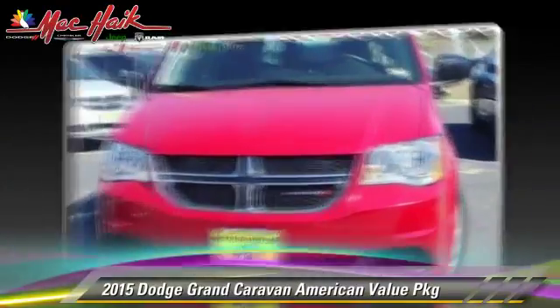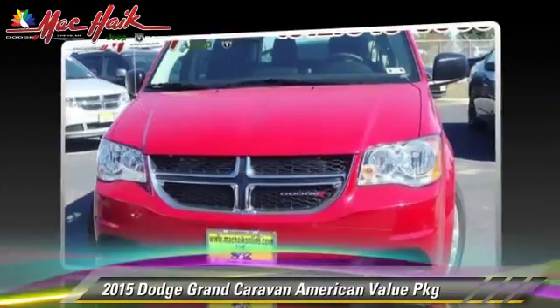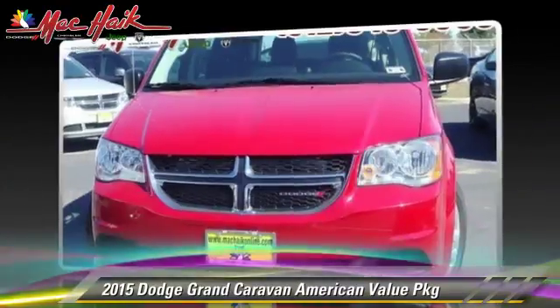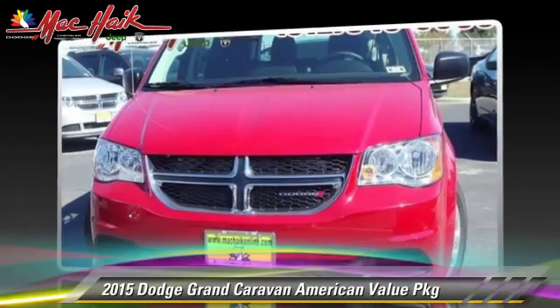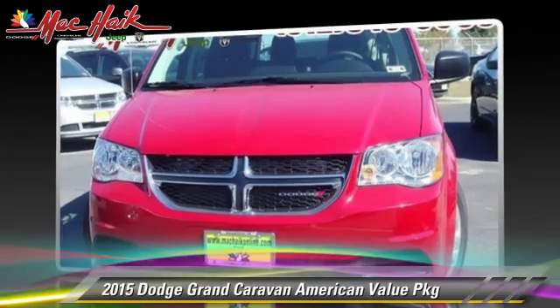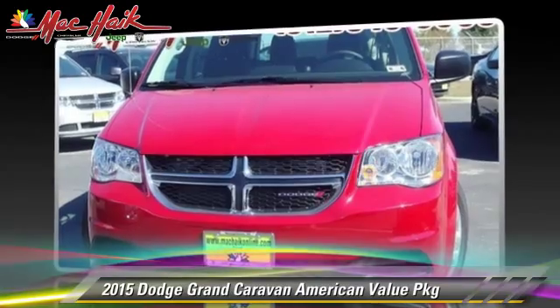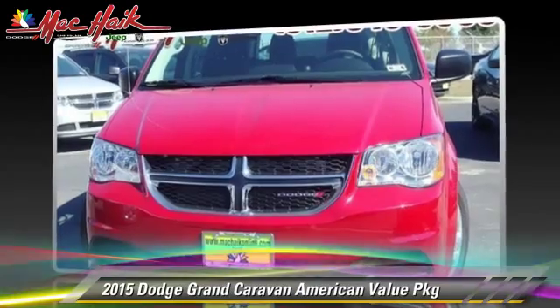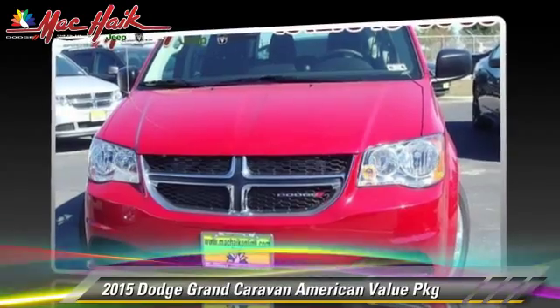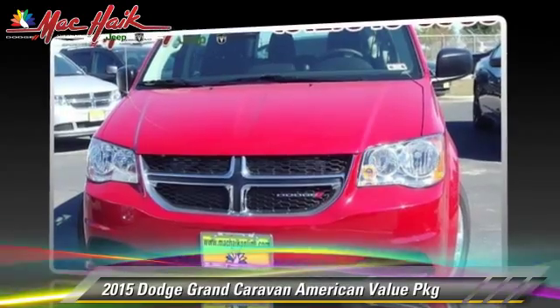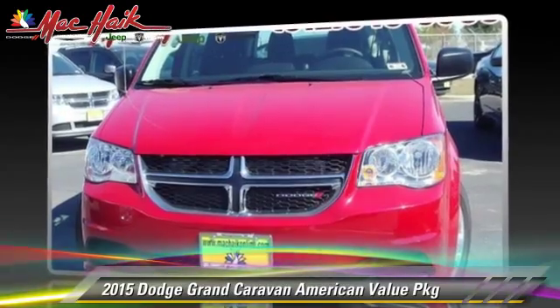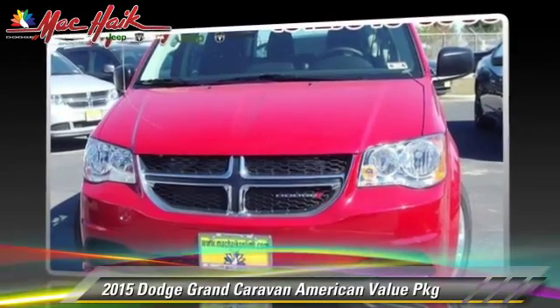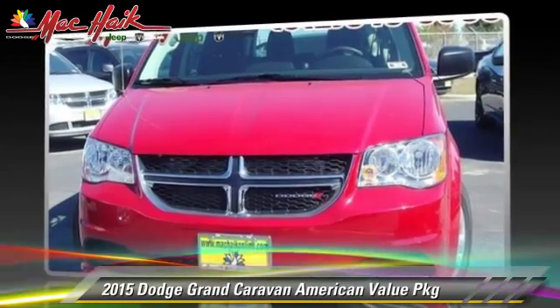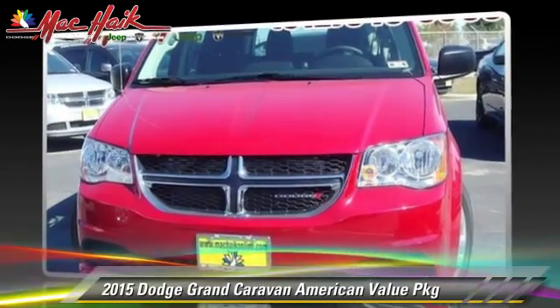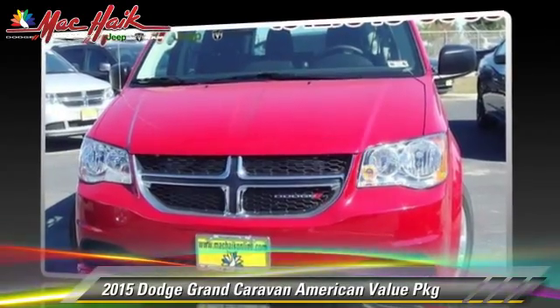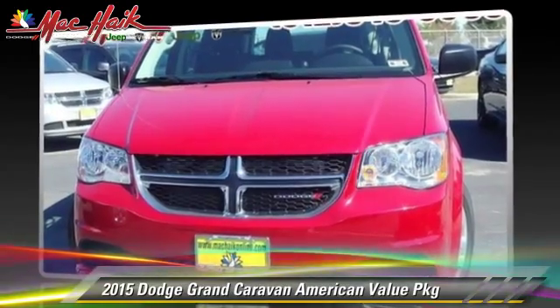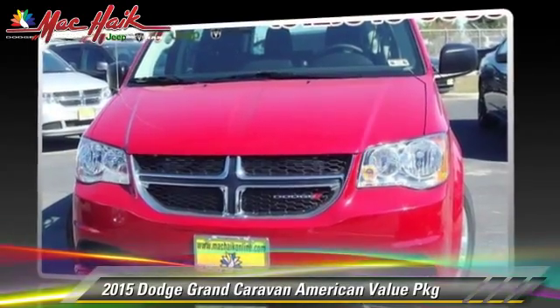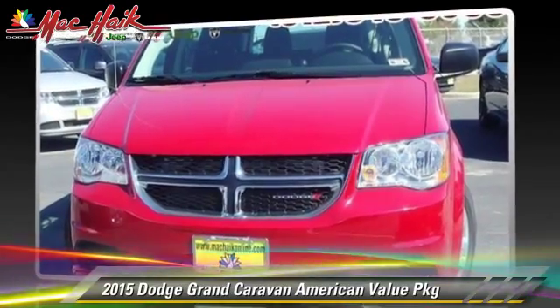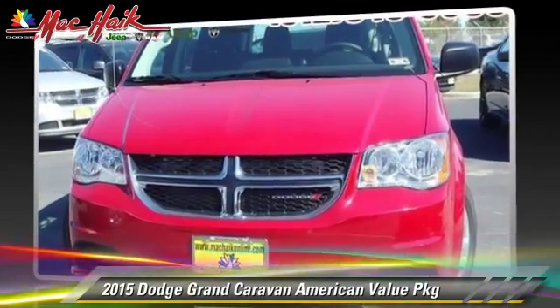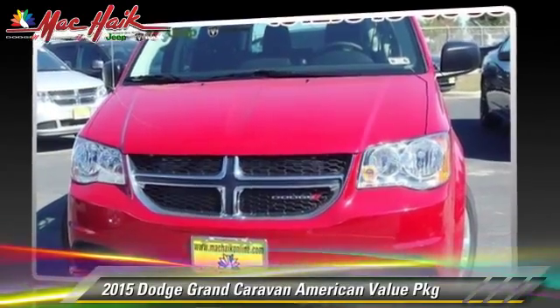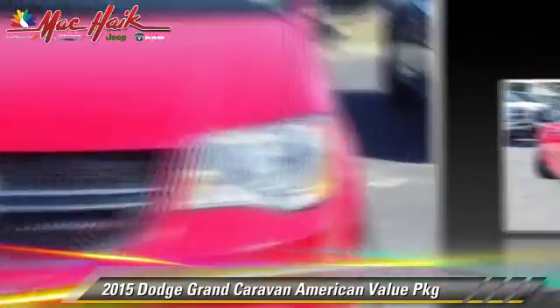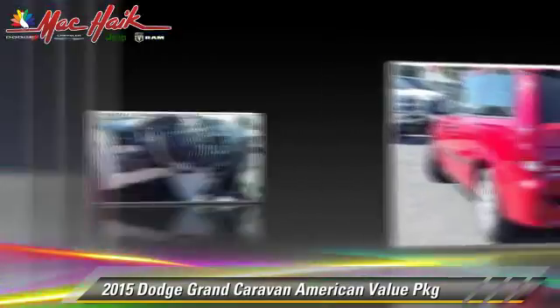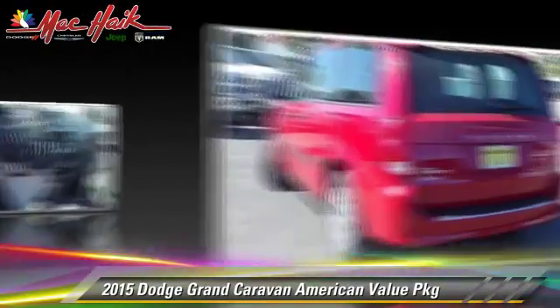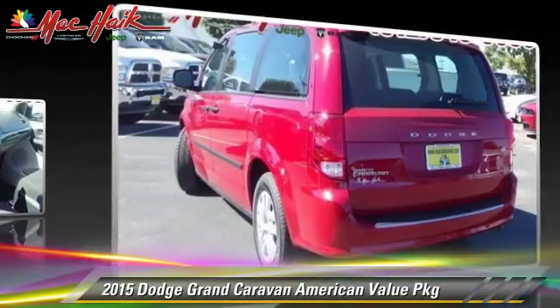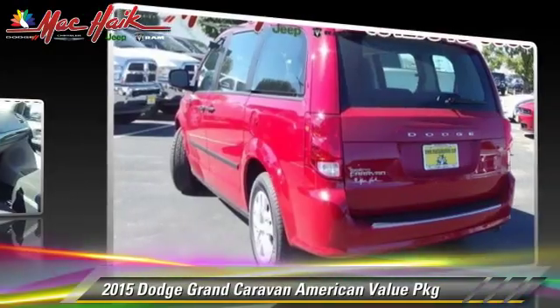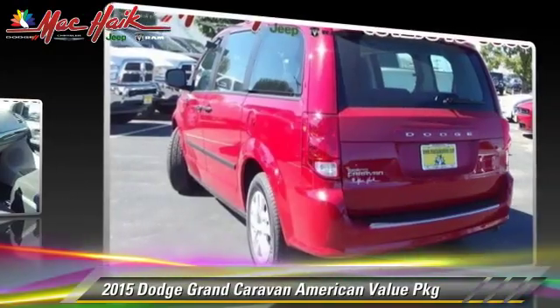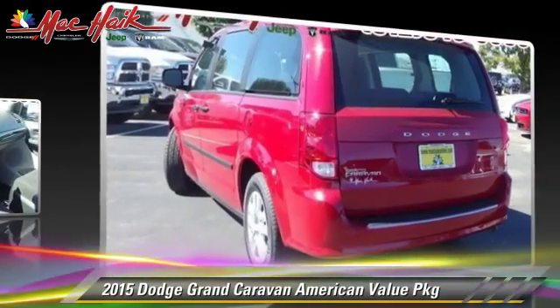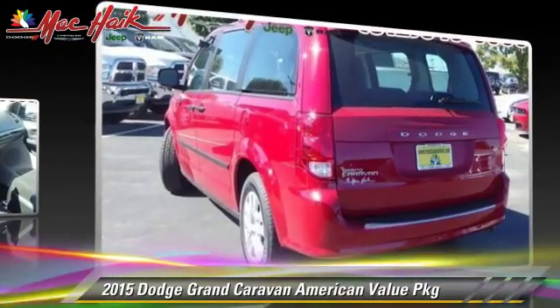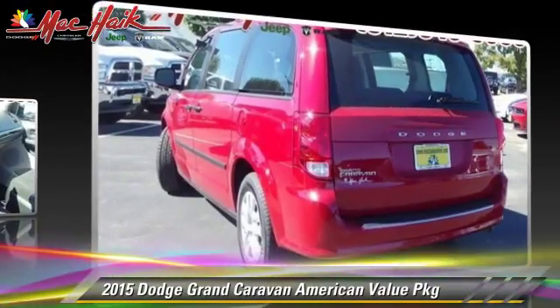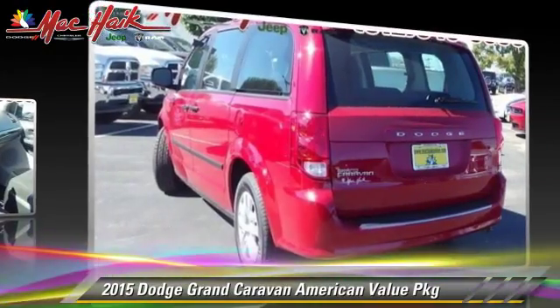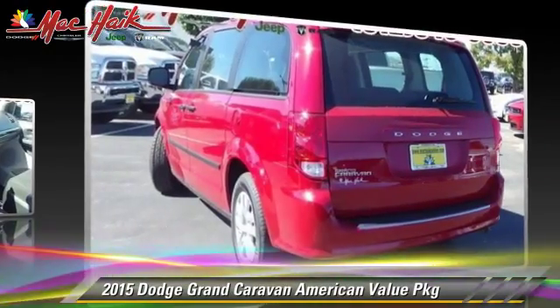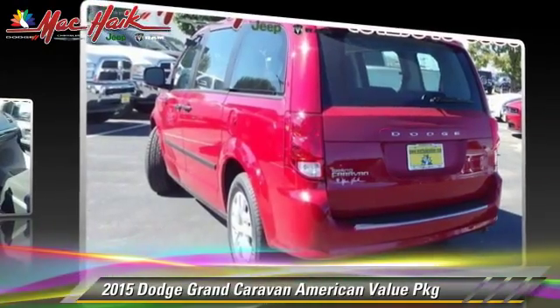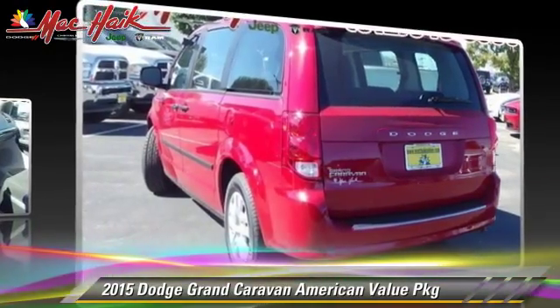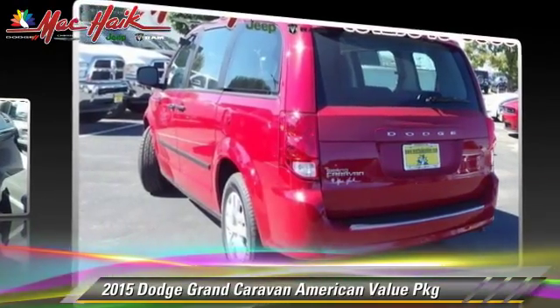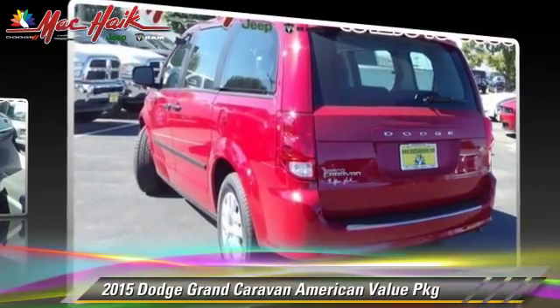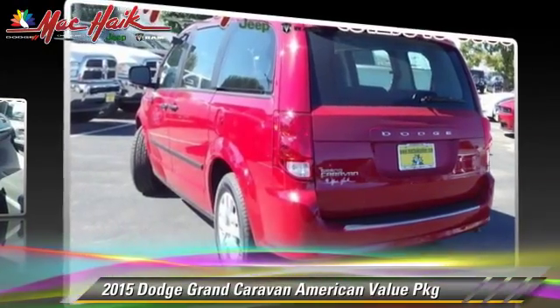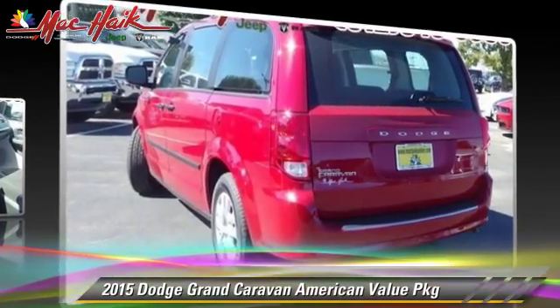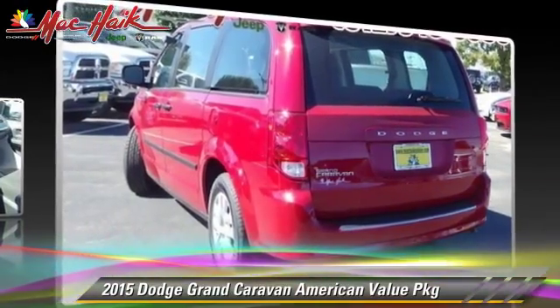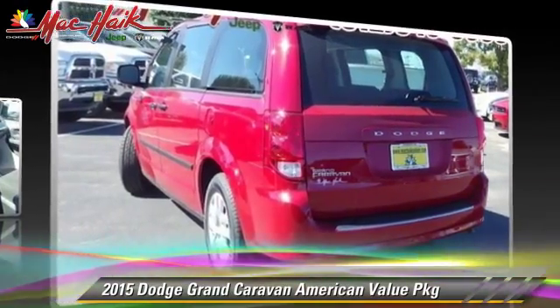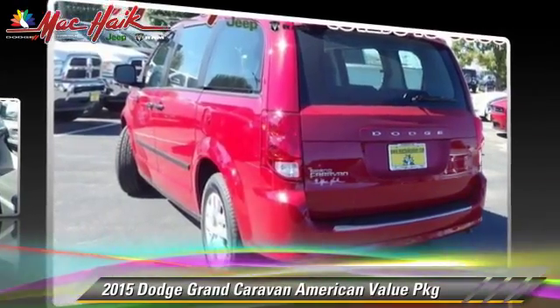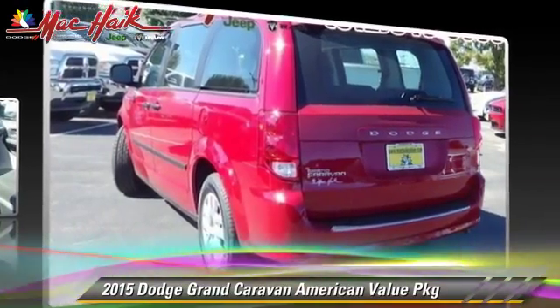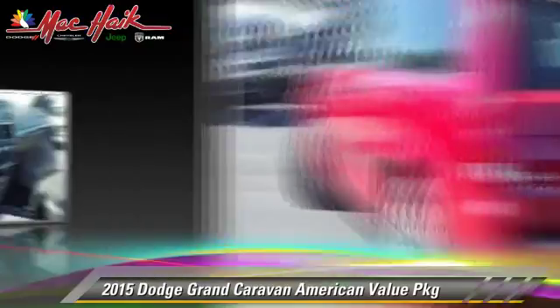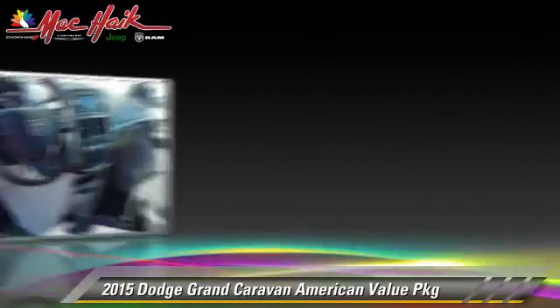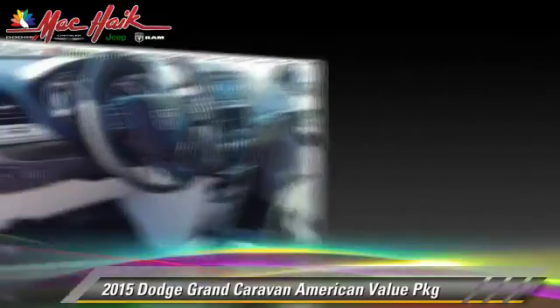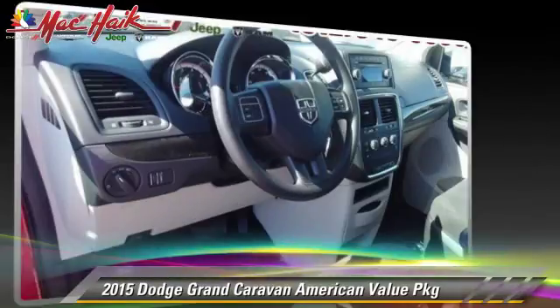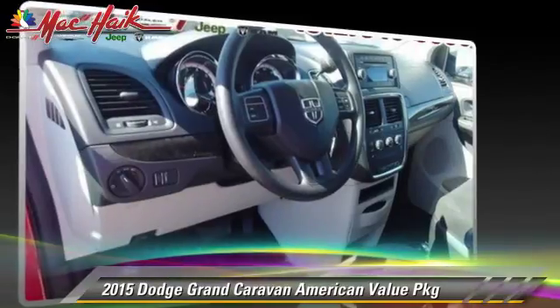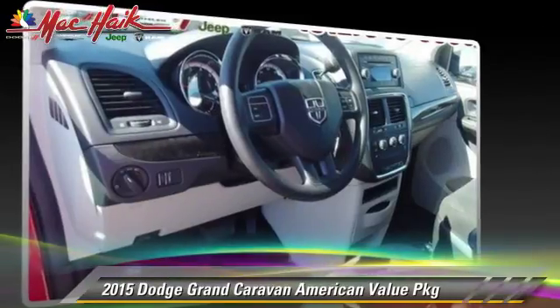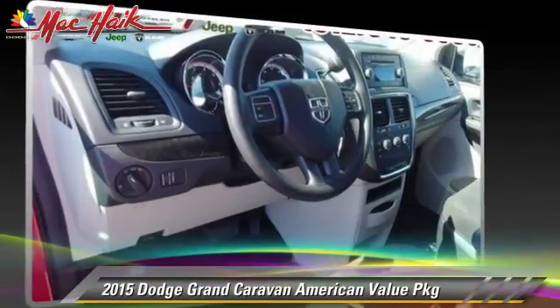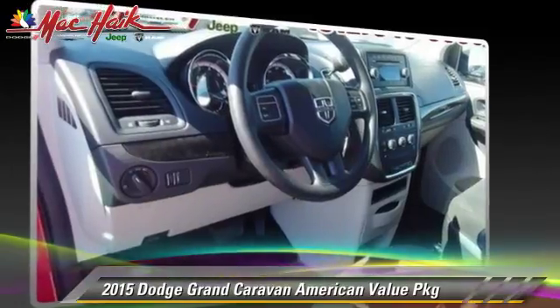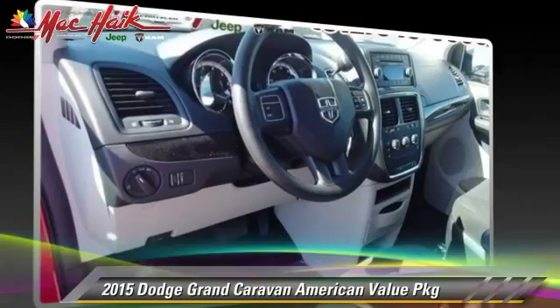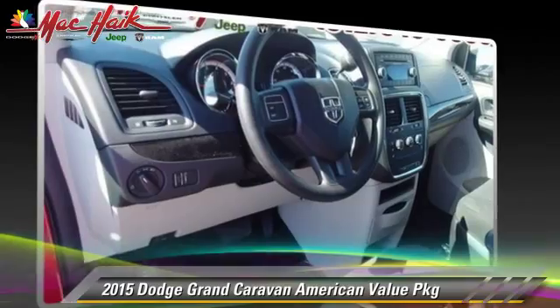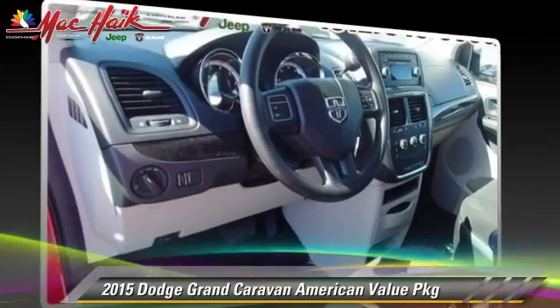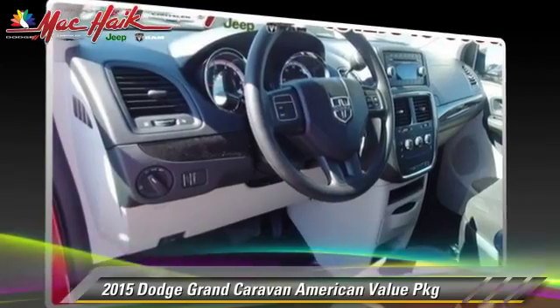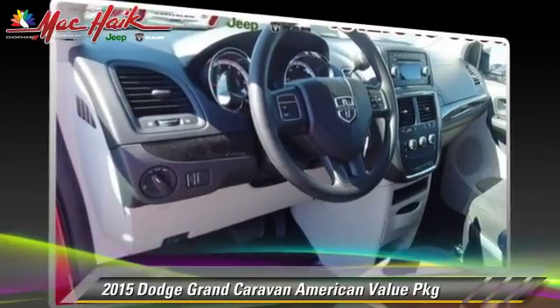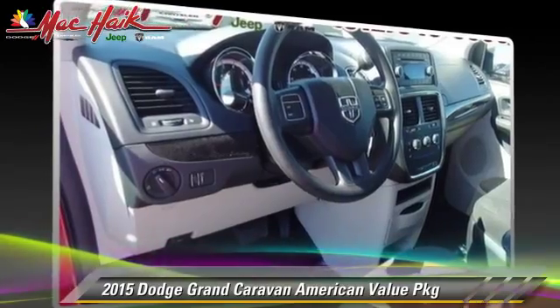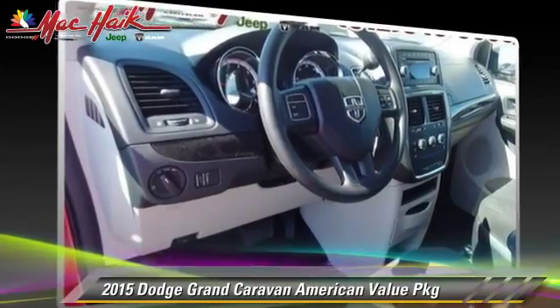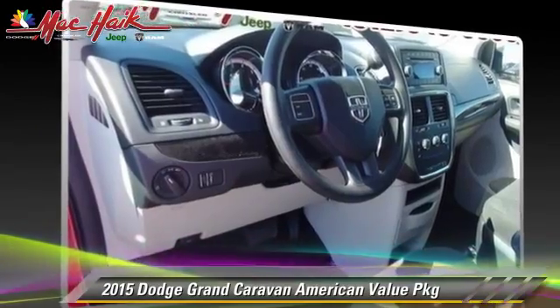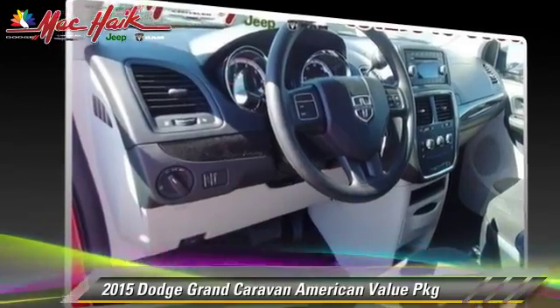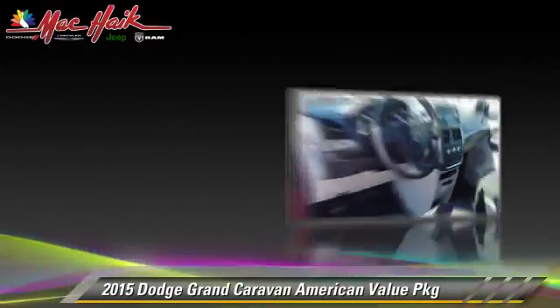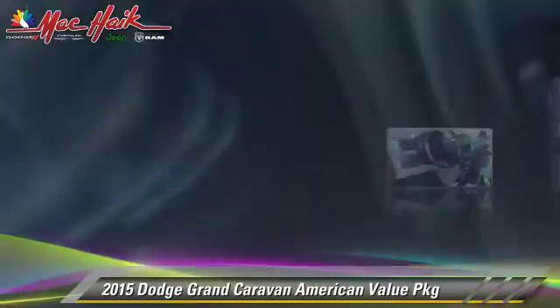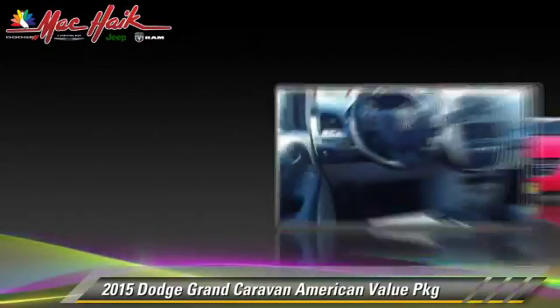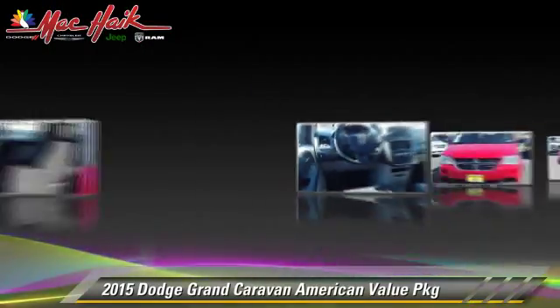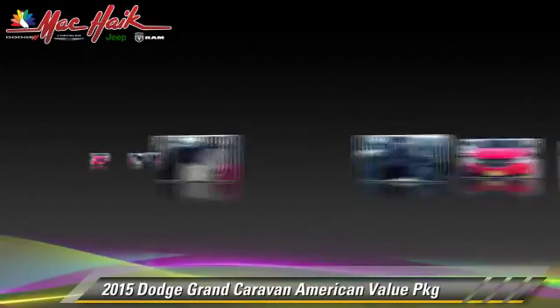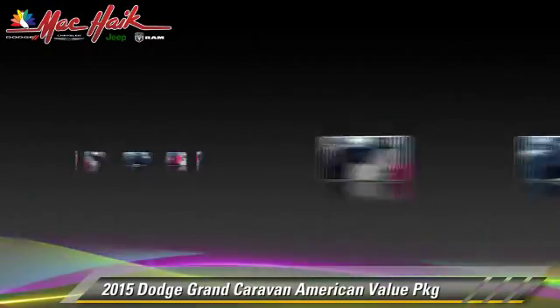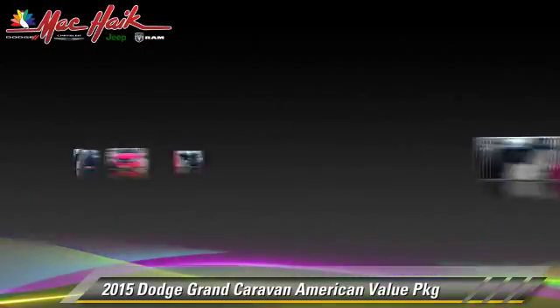Comfort and convenience features include heated power mirrors, third door, and third row seating.